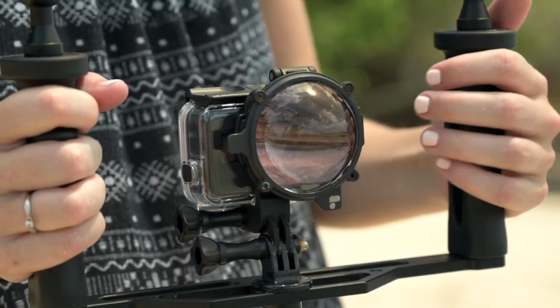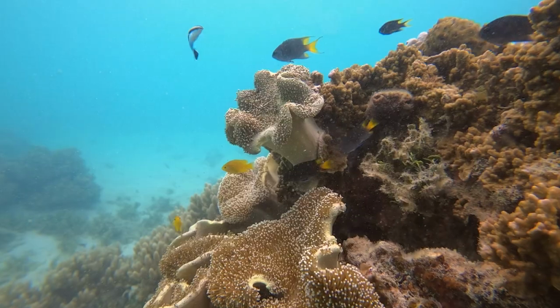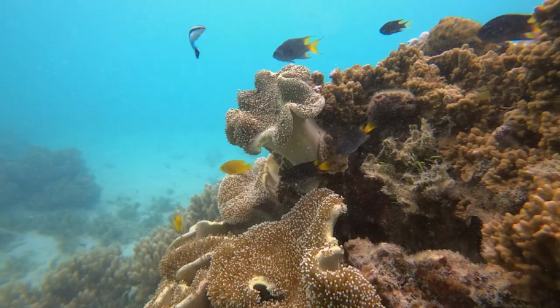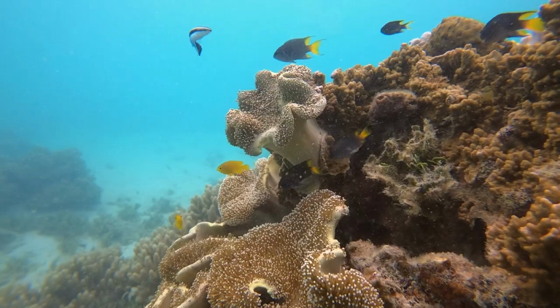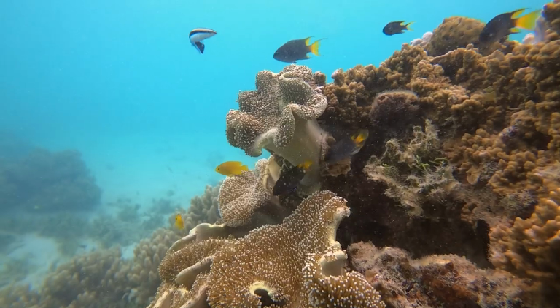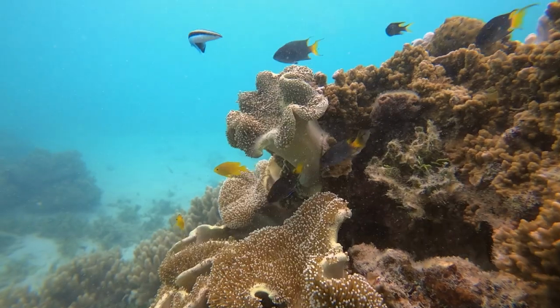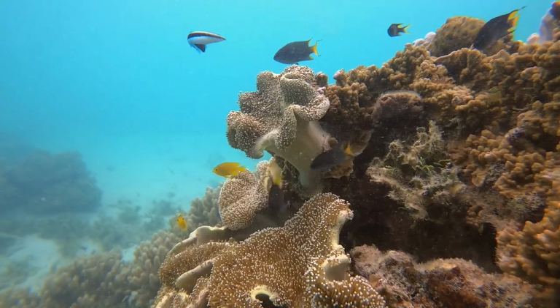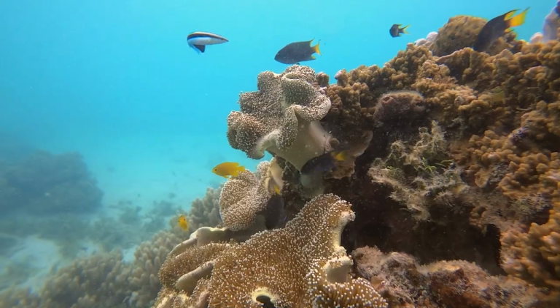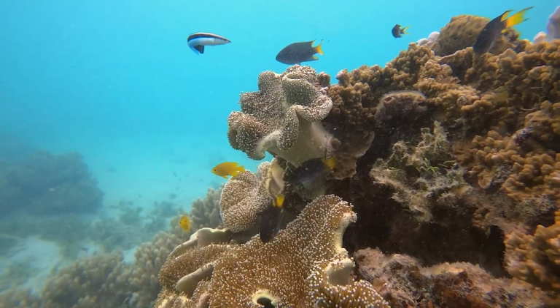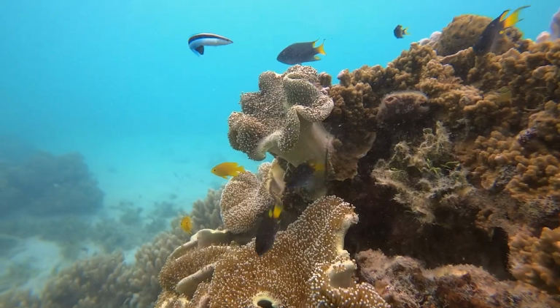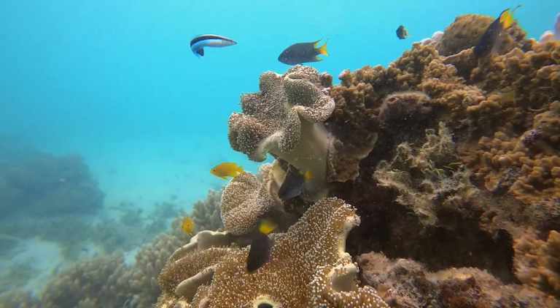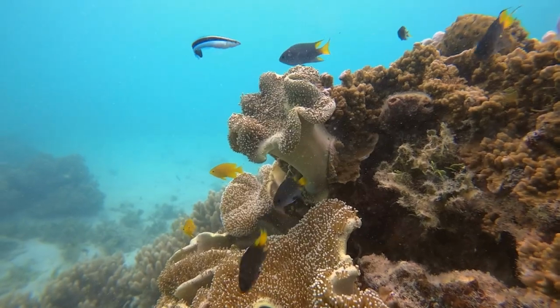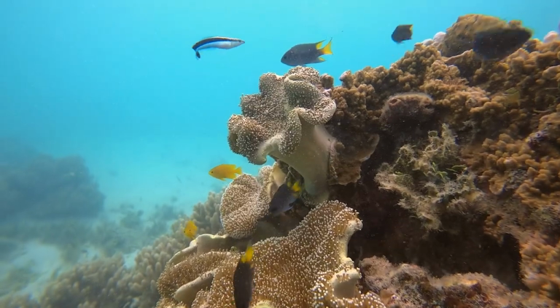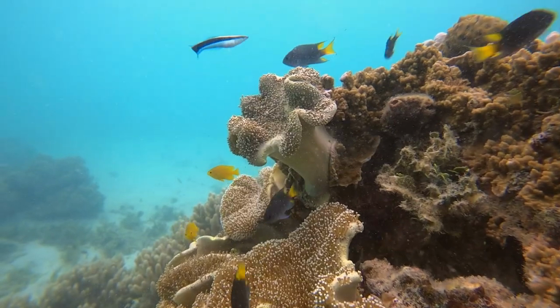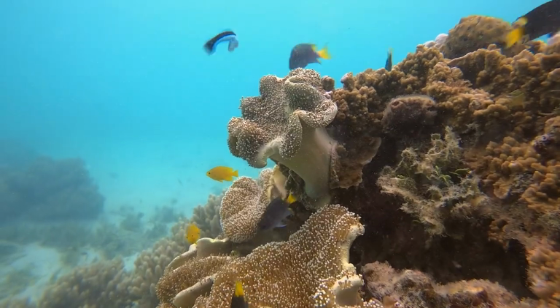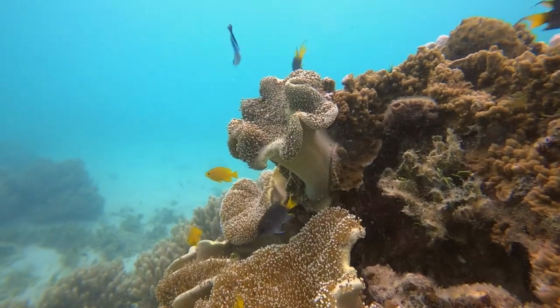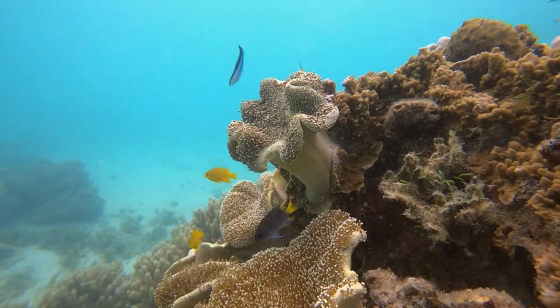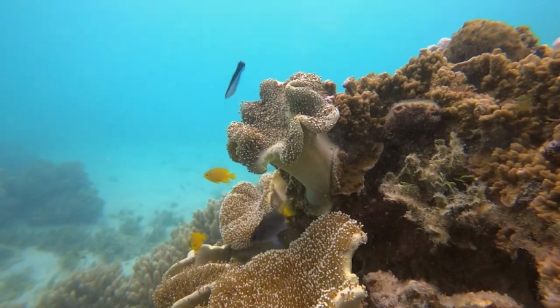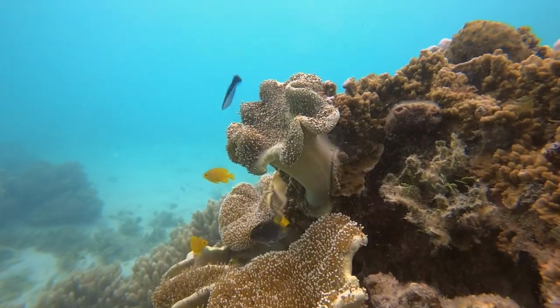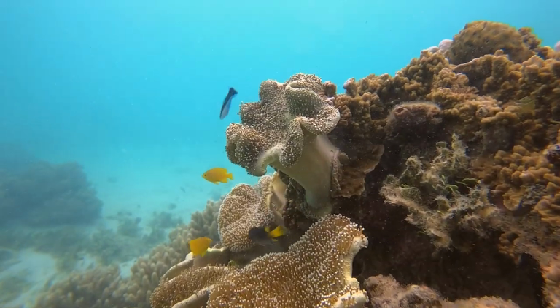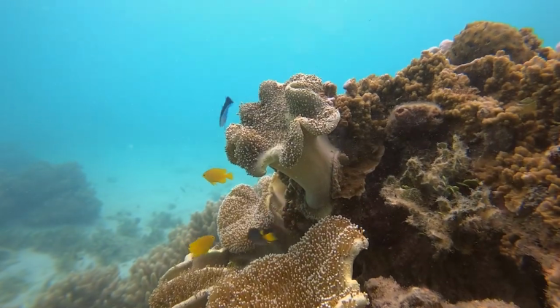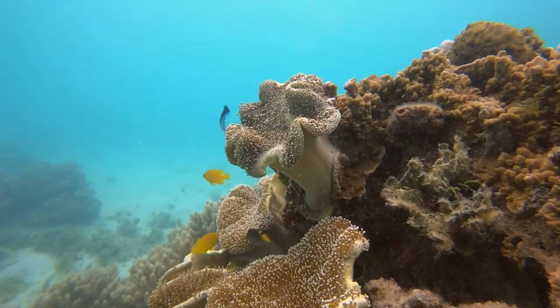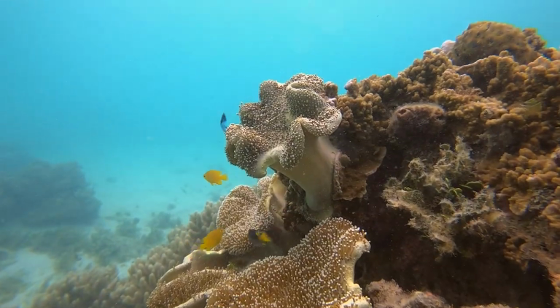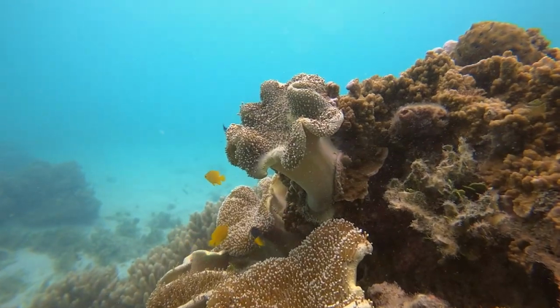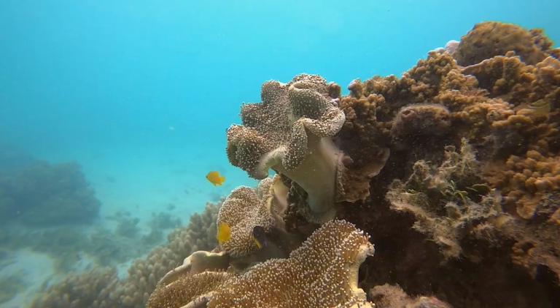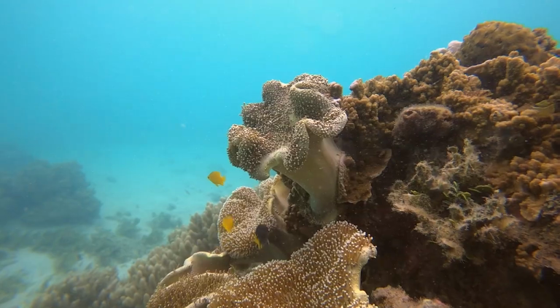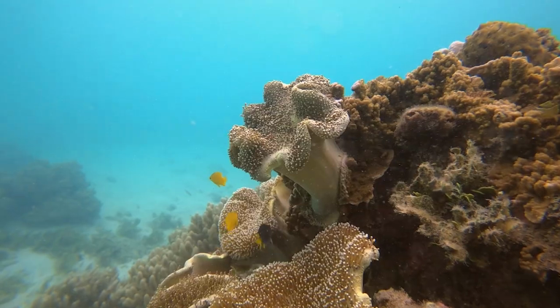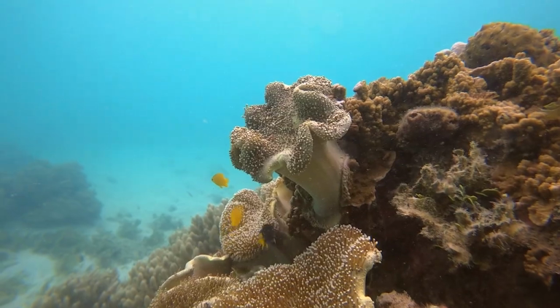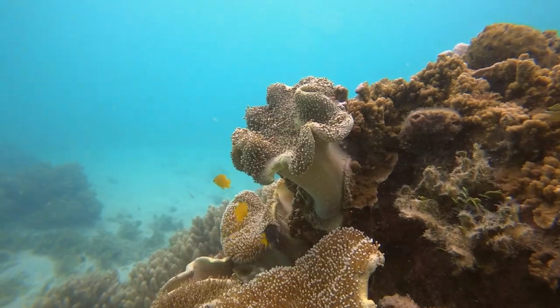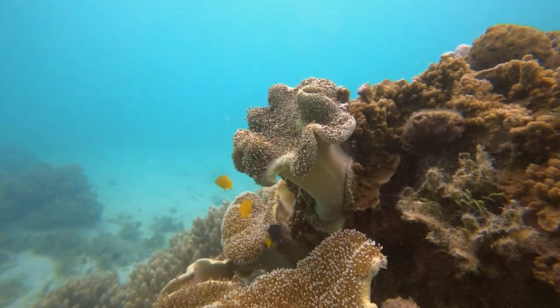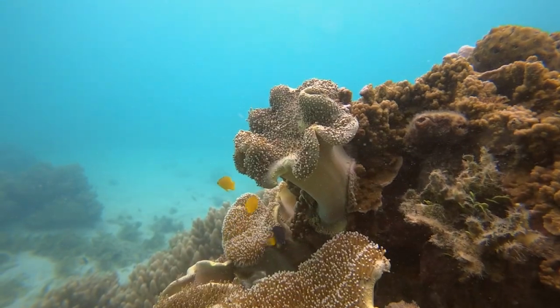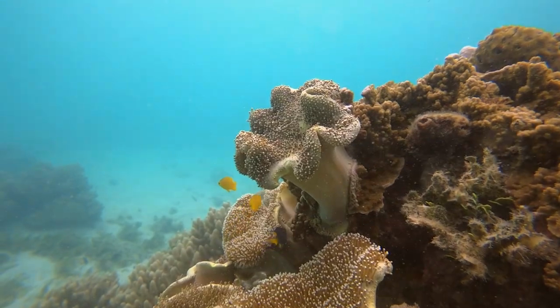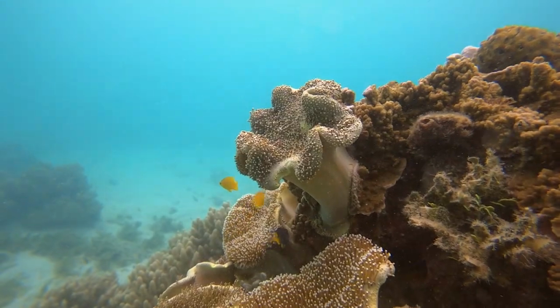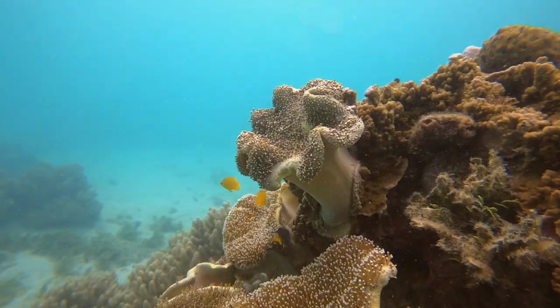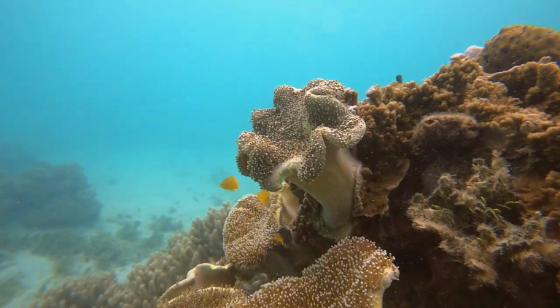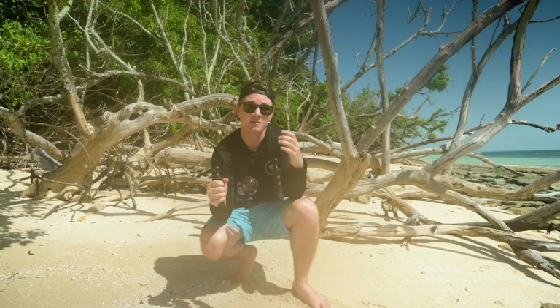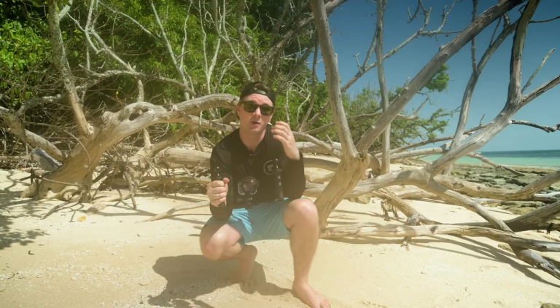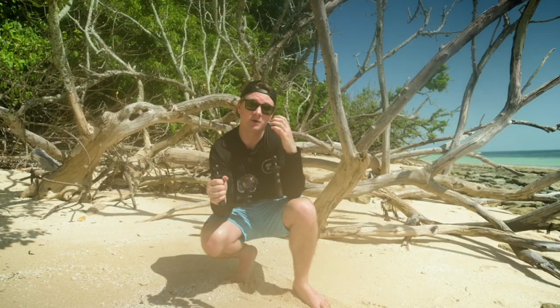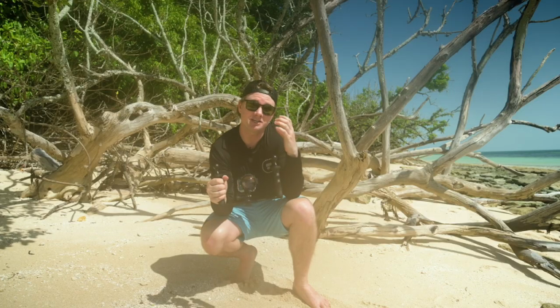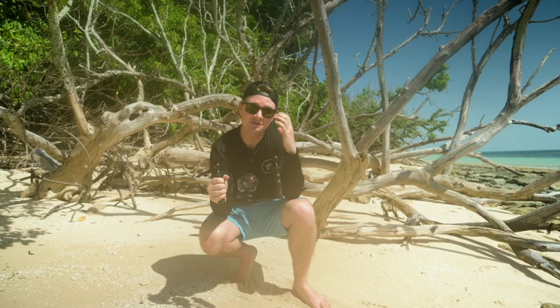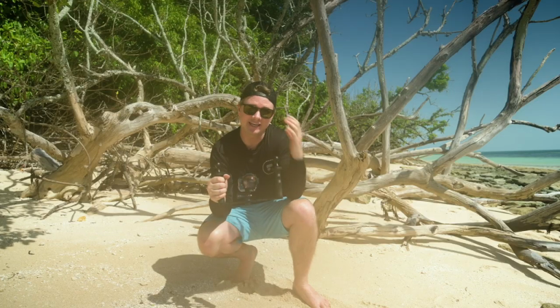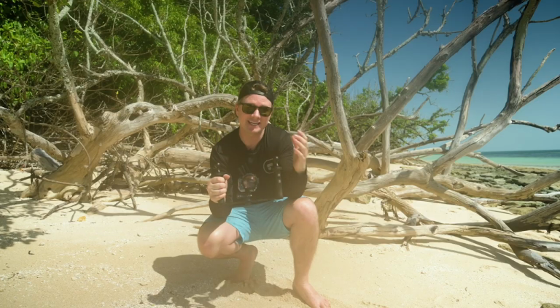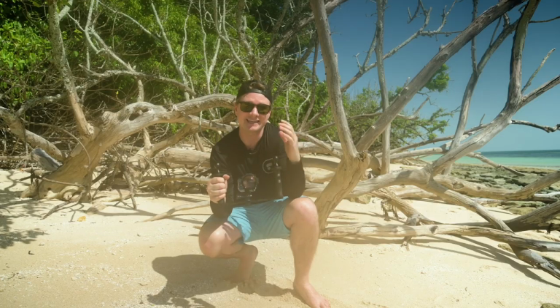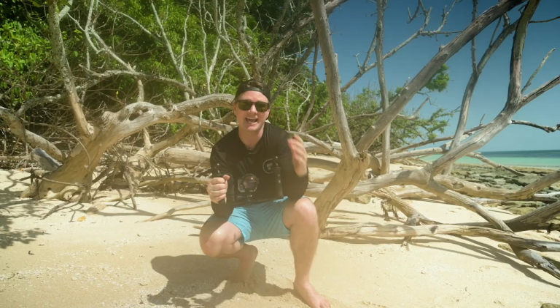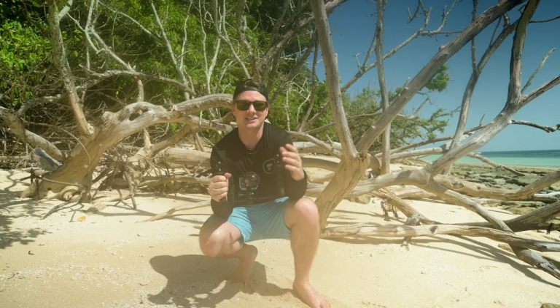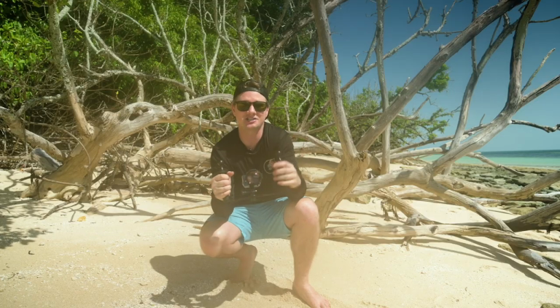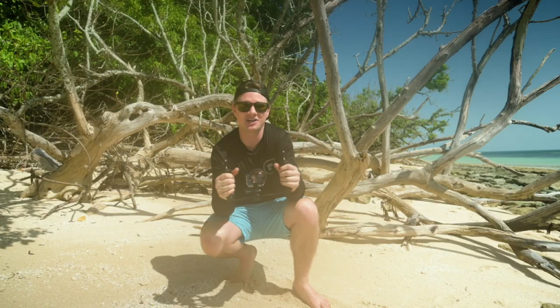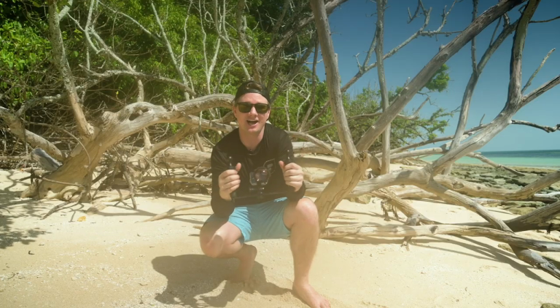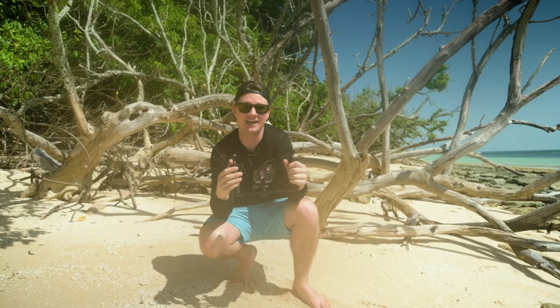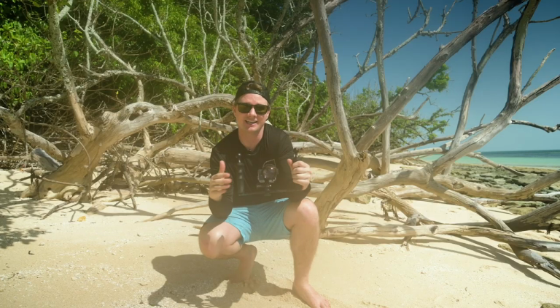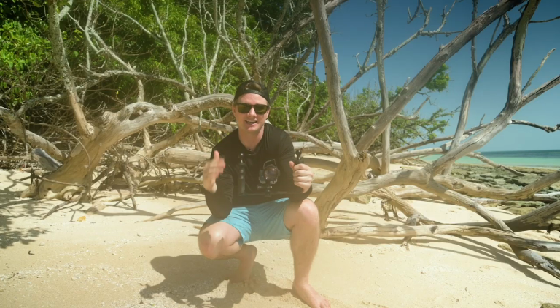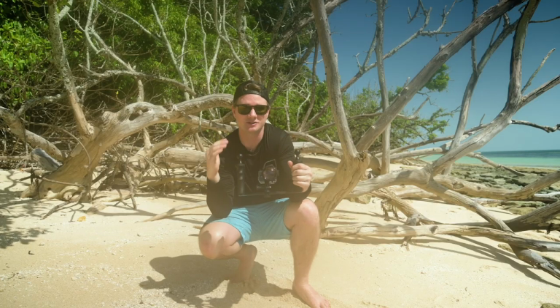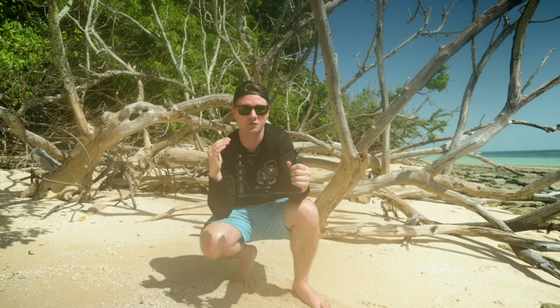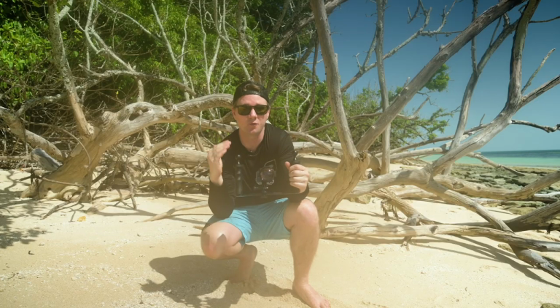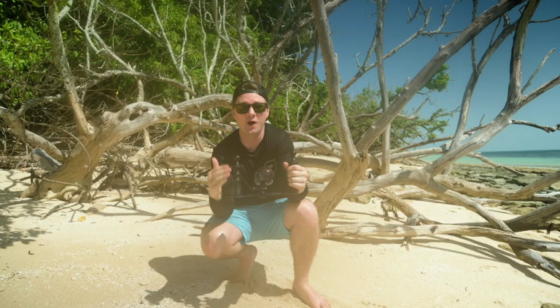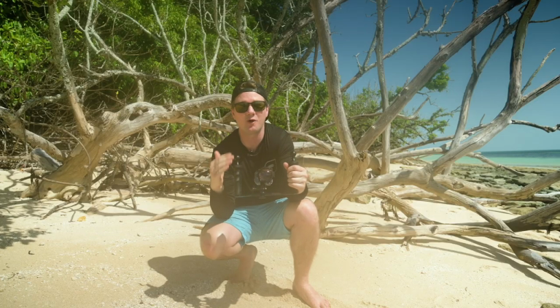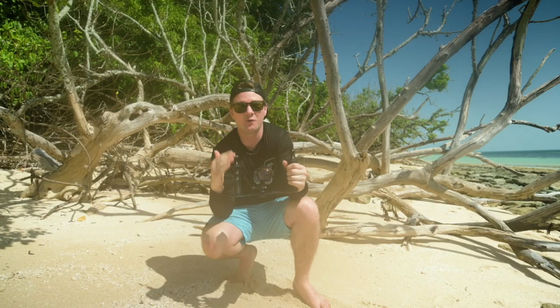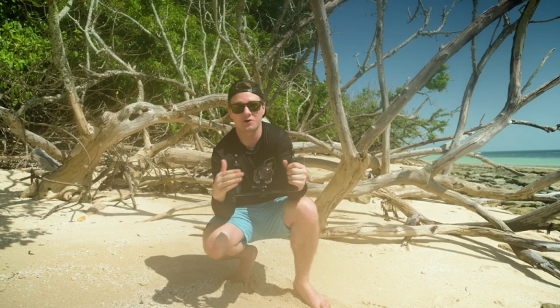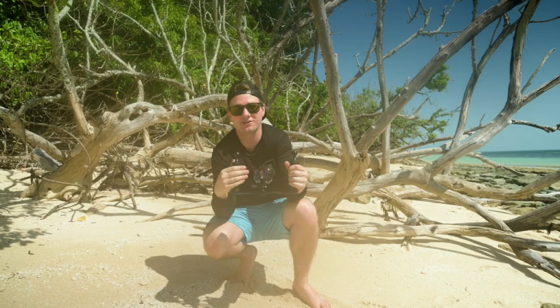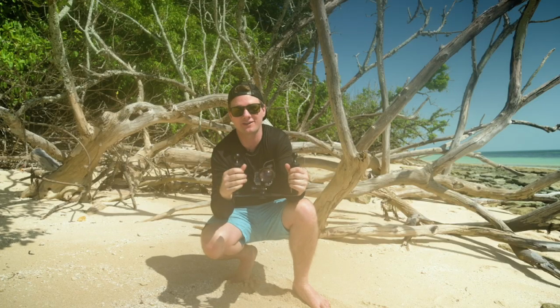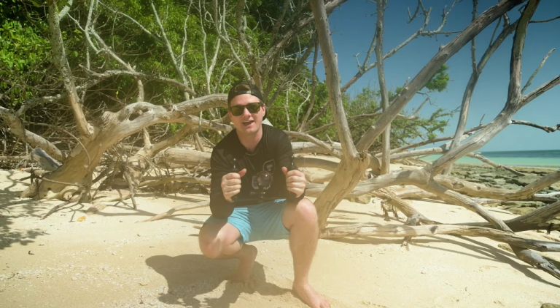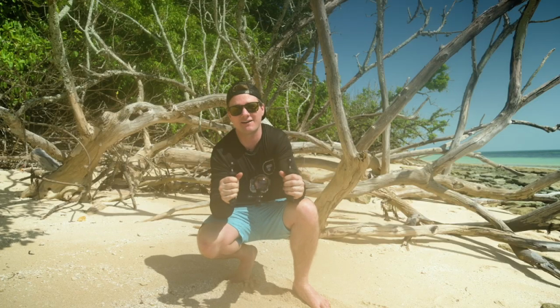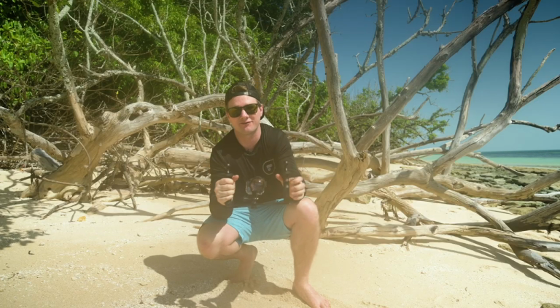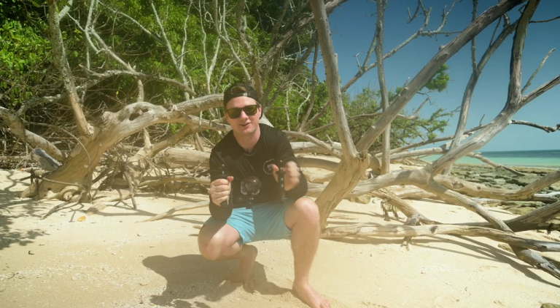Shooting macro underwater can be very challenging at times, but when you get that shot it's well worth the effort.